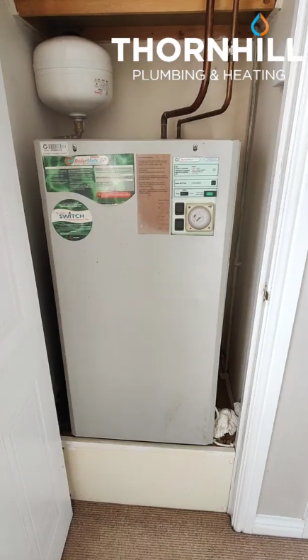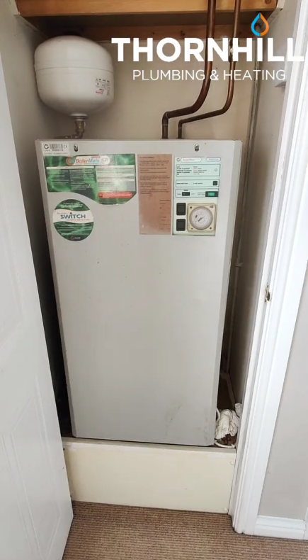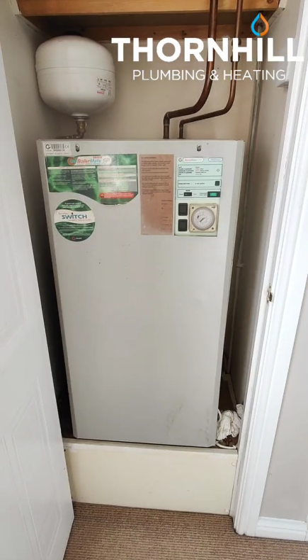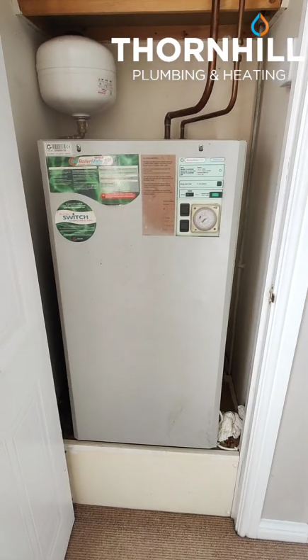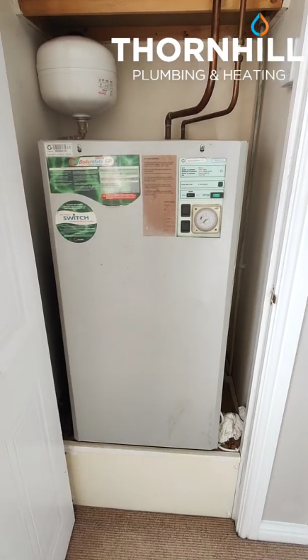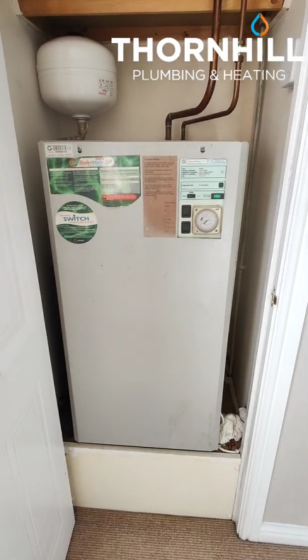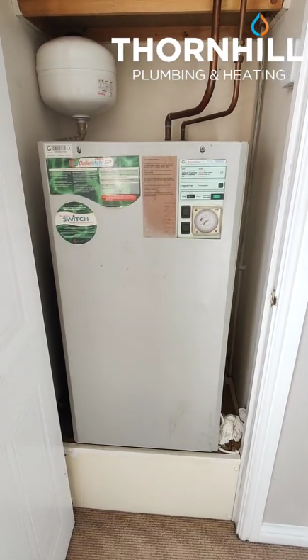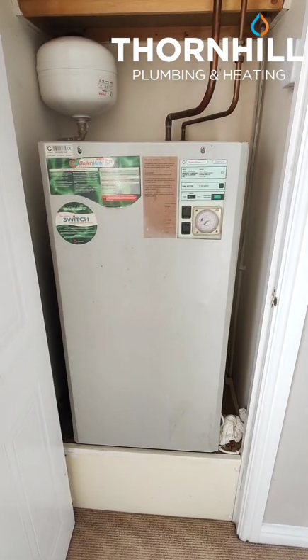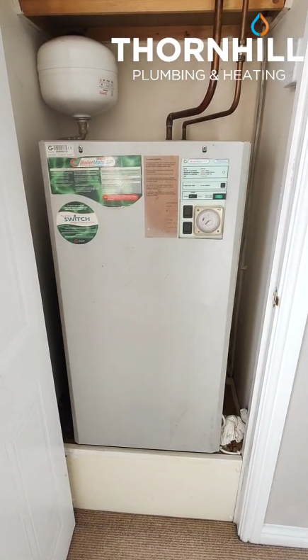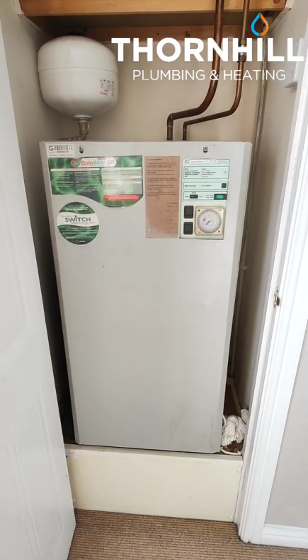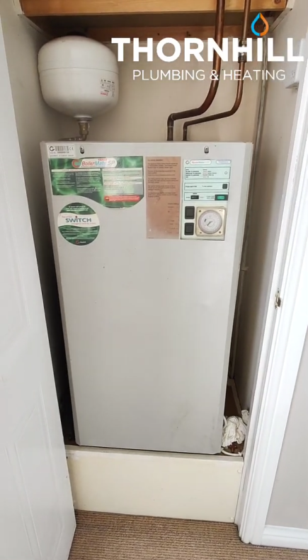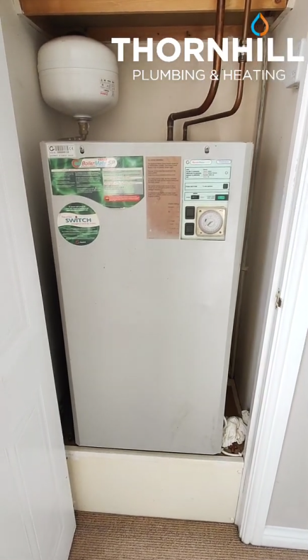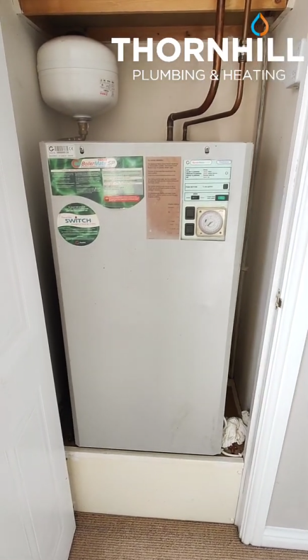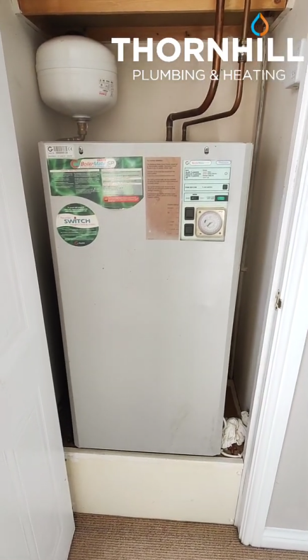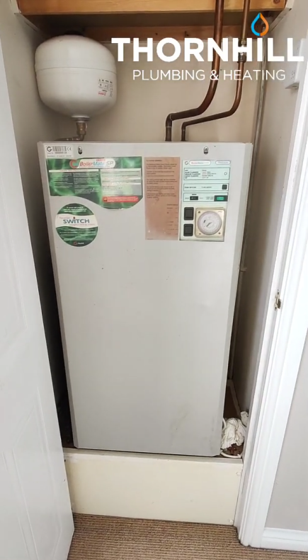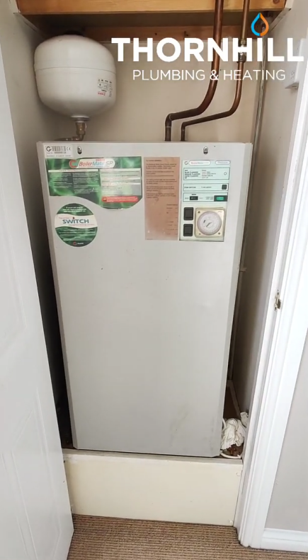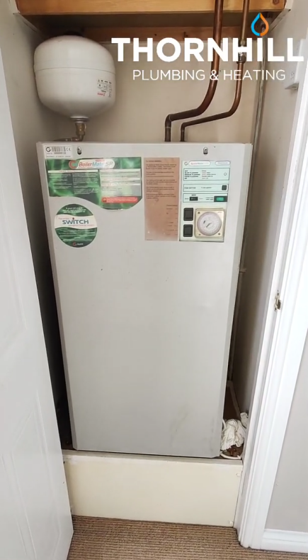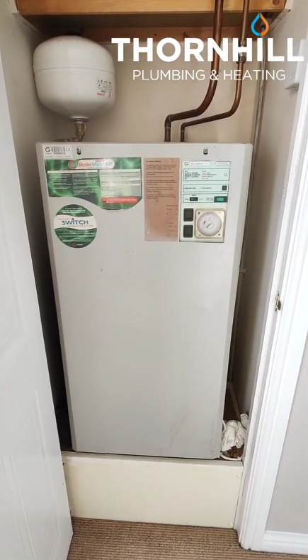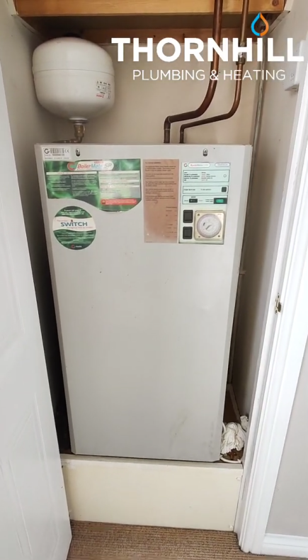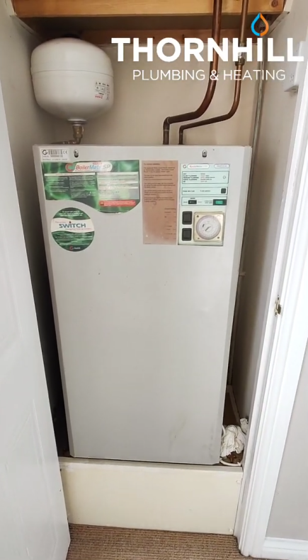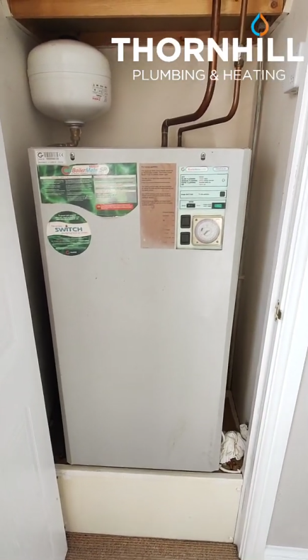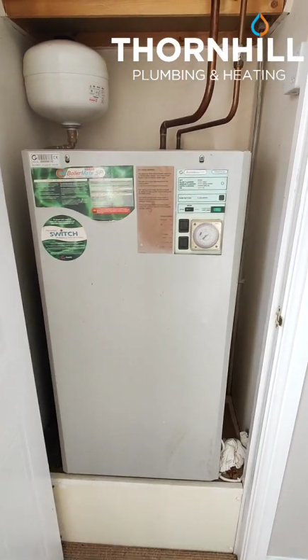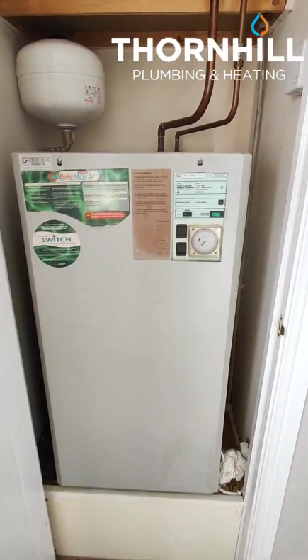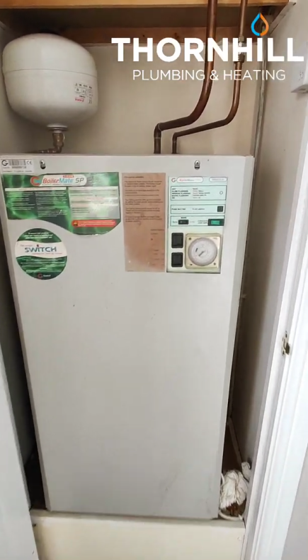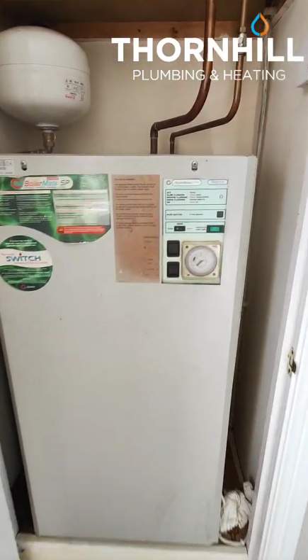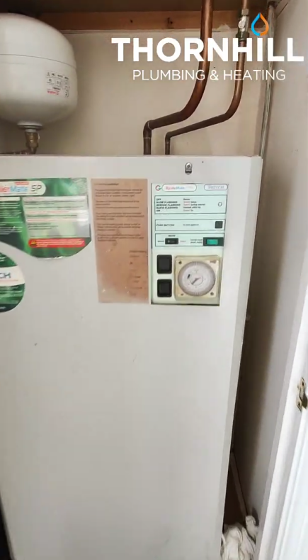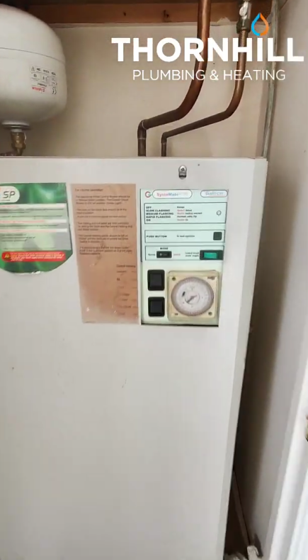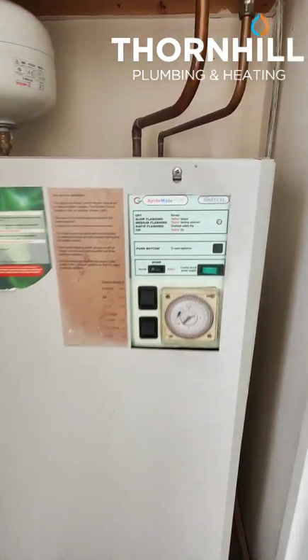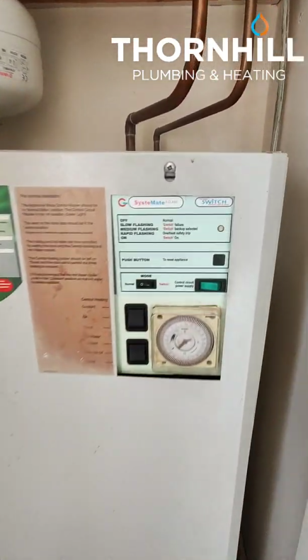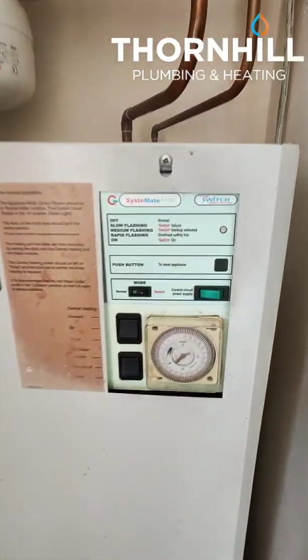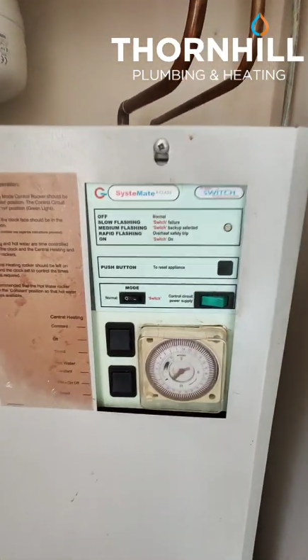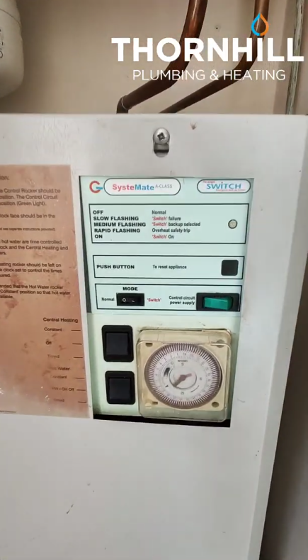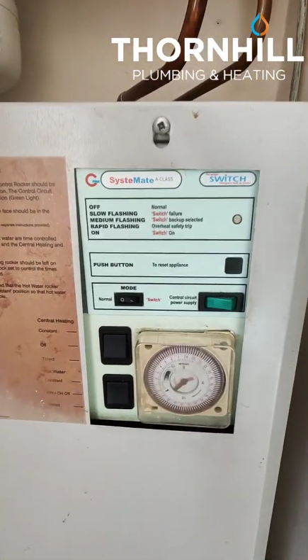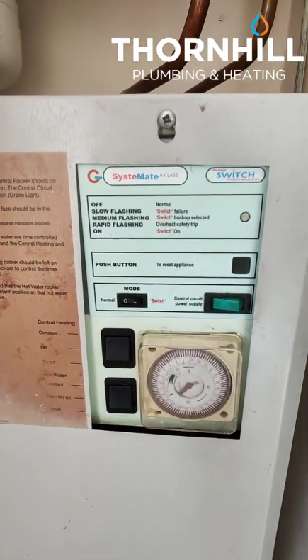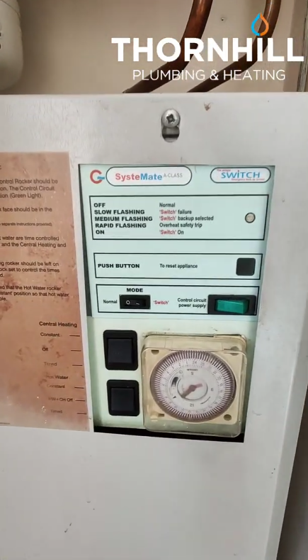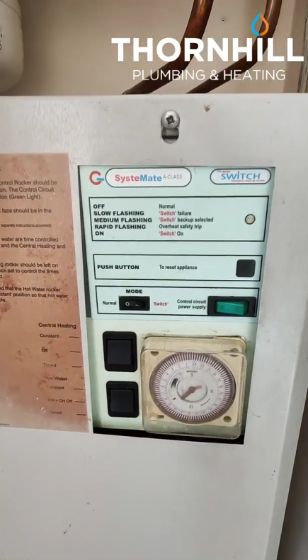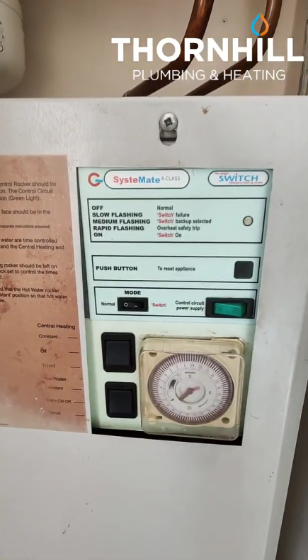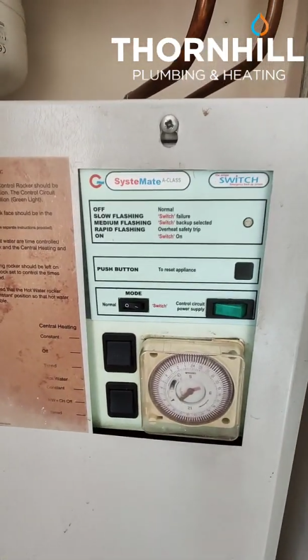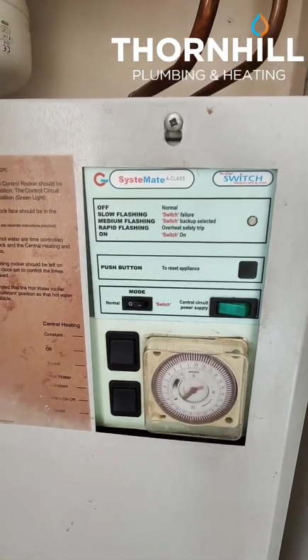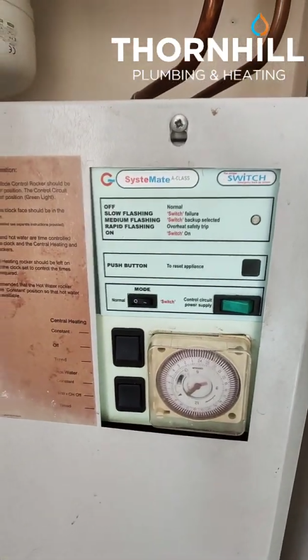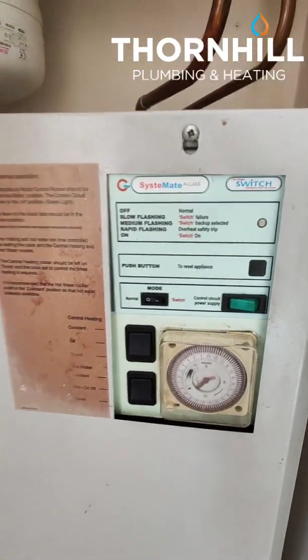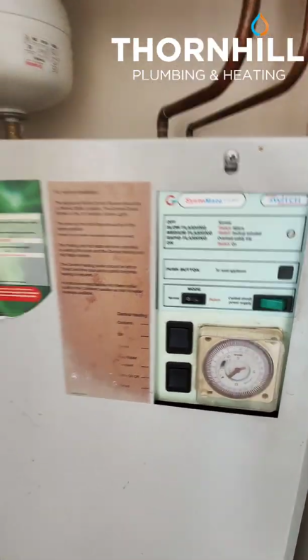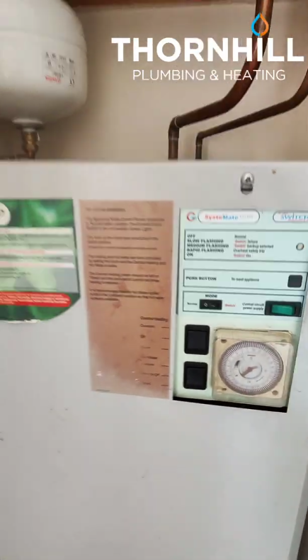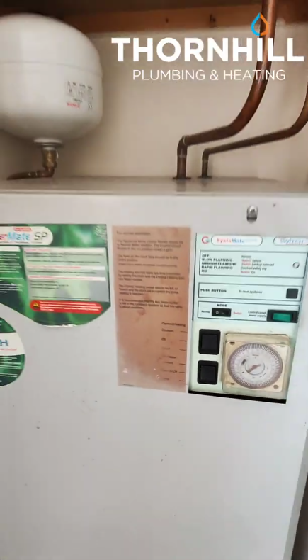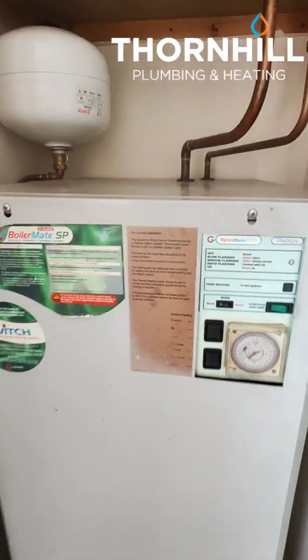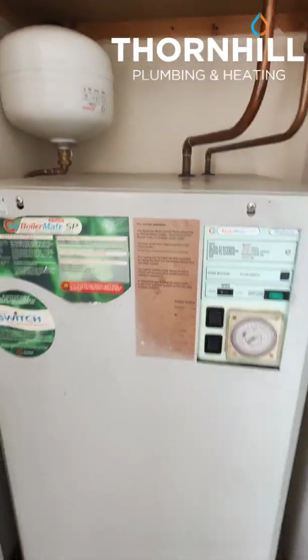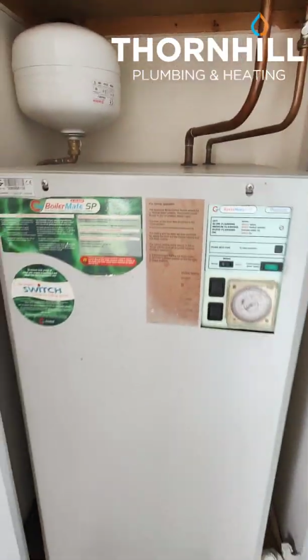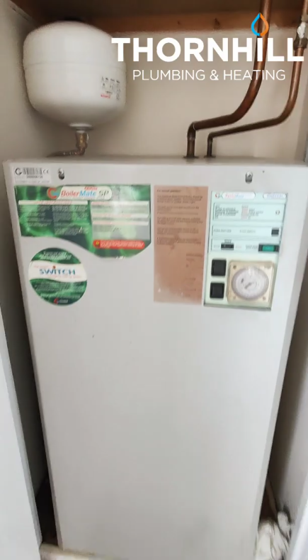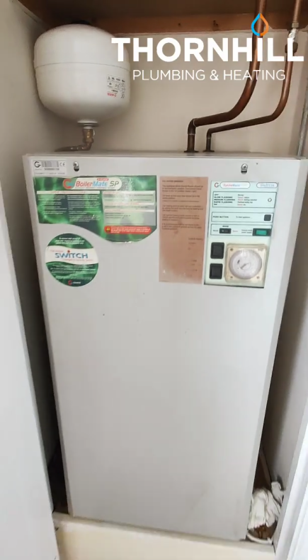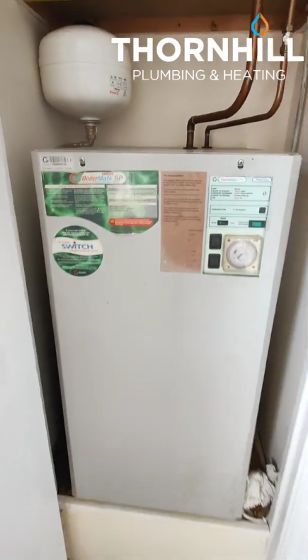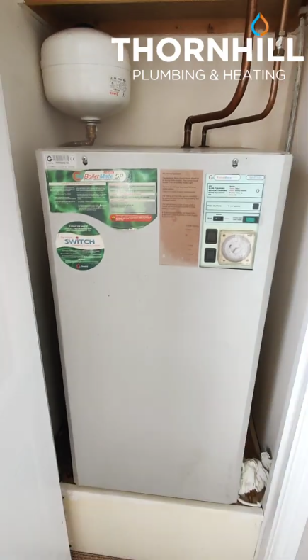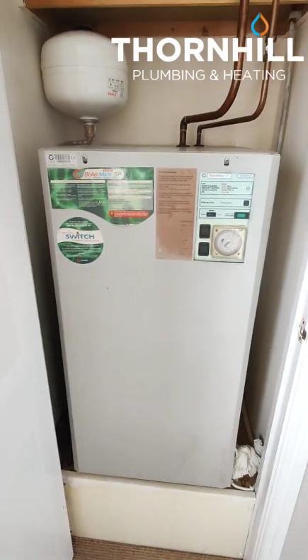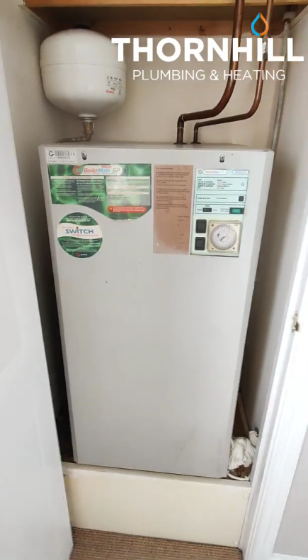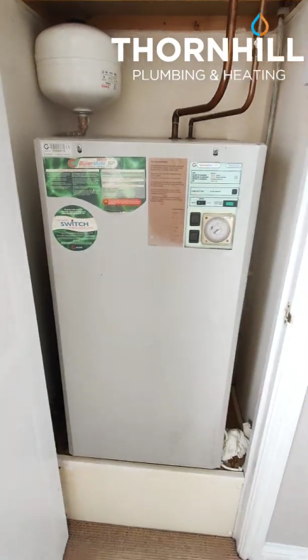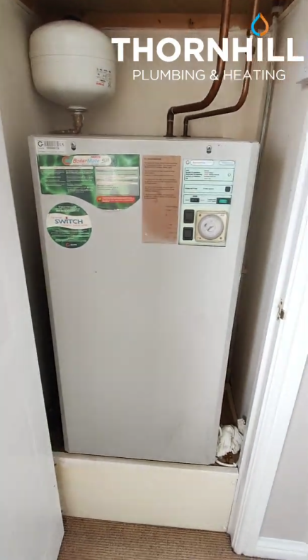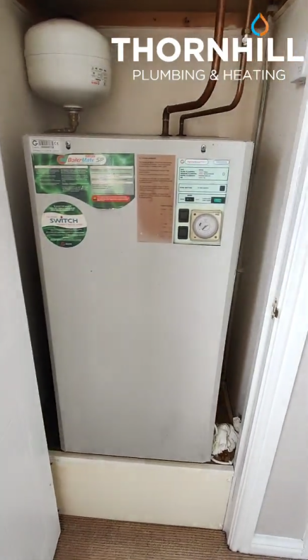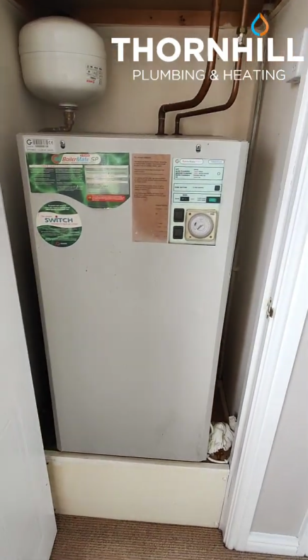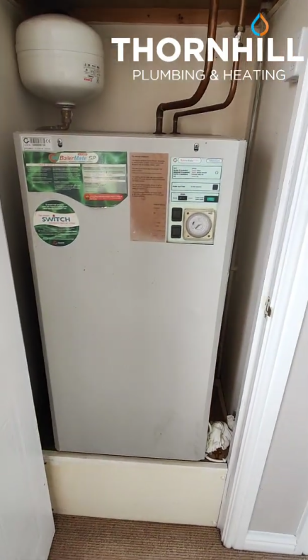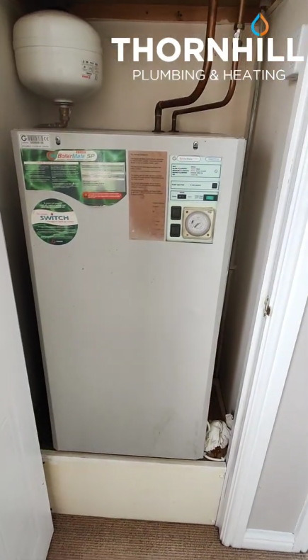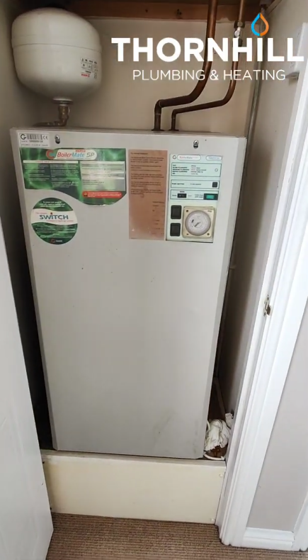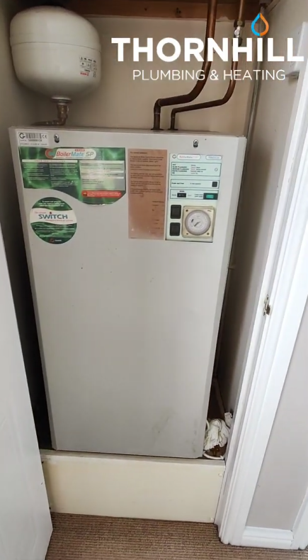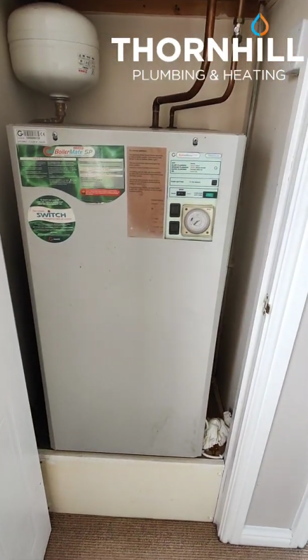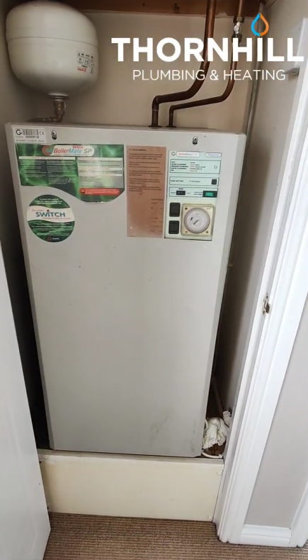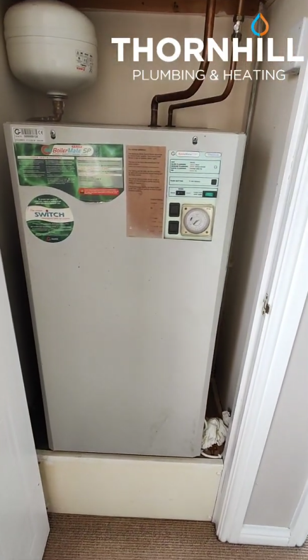It's the Gledhill Boilermate or Systemate A-Class. It's a thermal store. I'm just going to run through how it works.